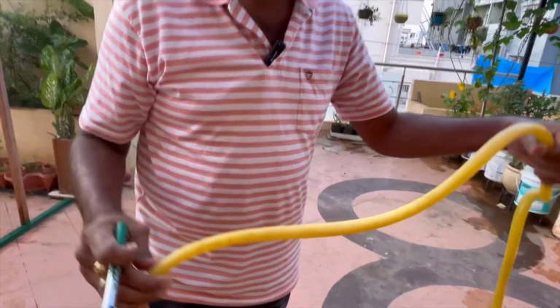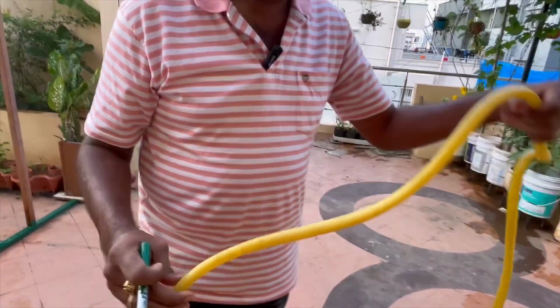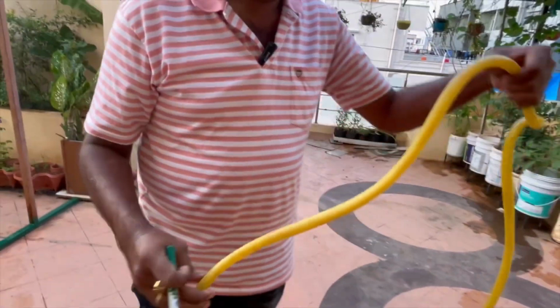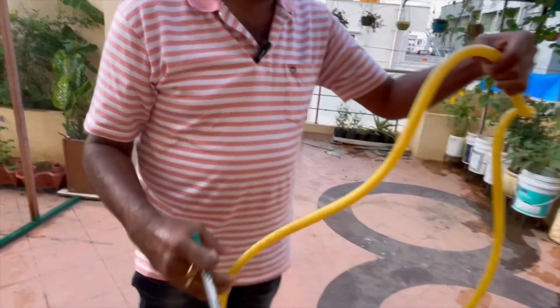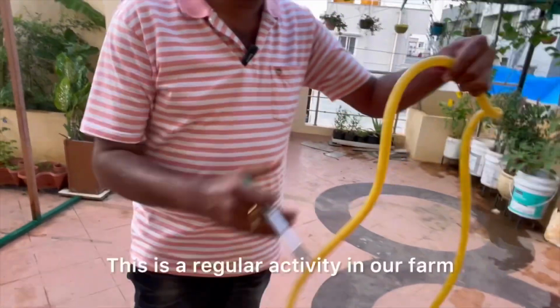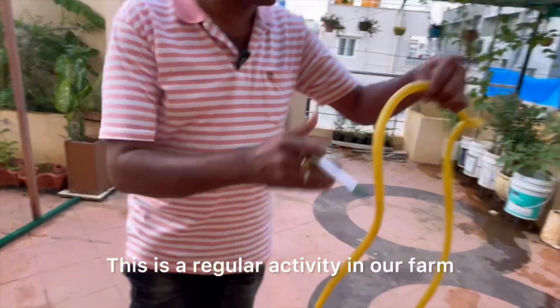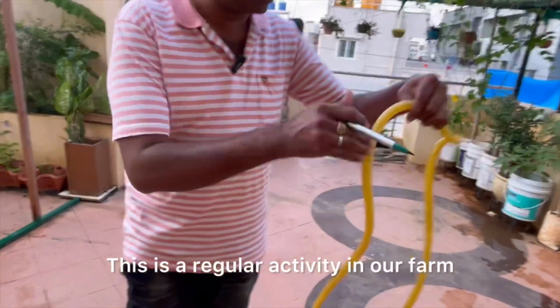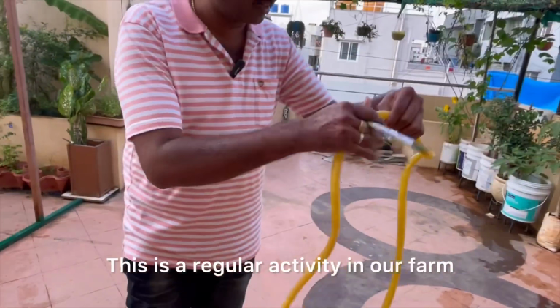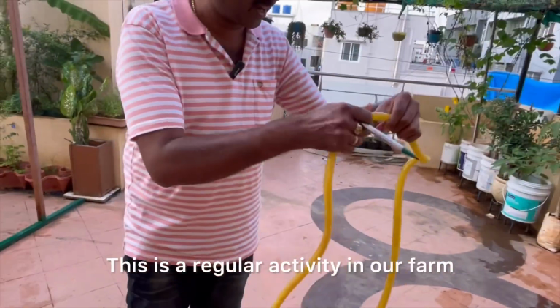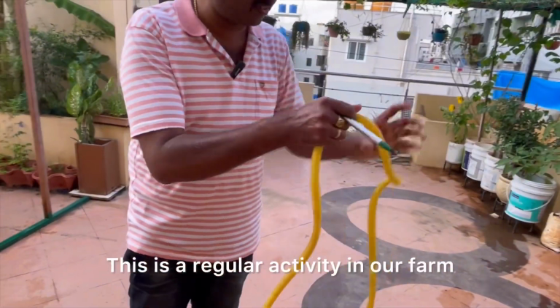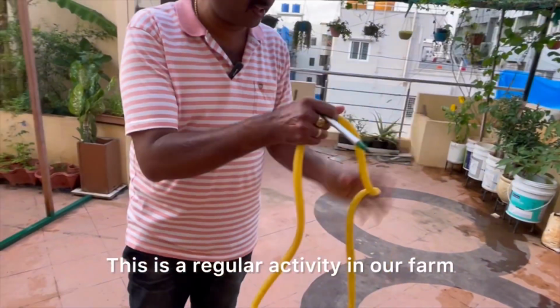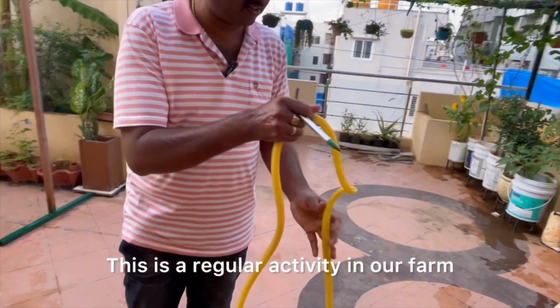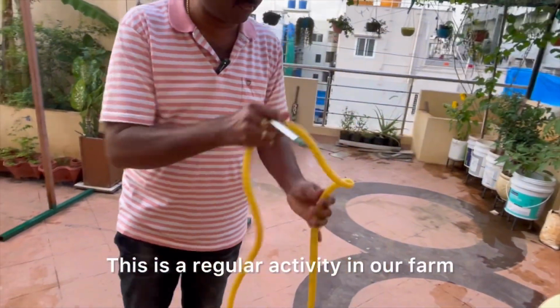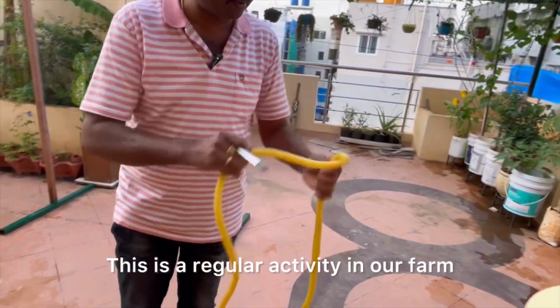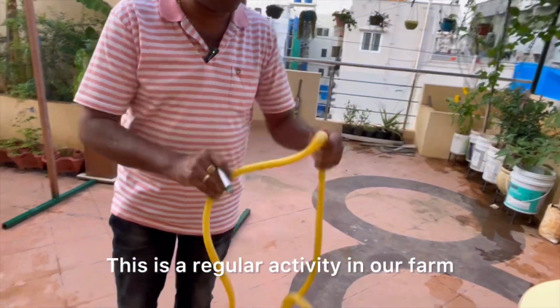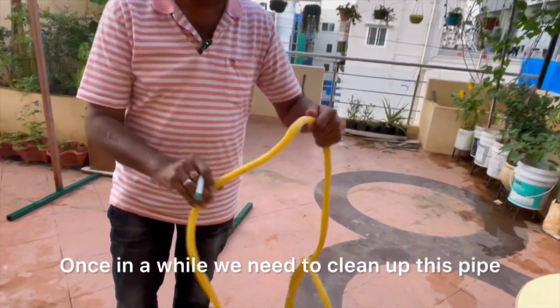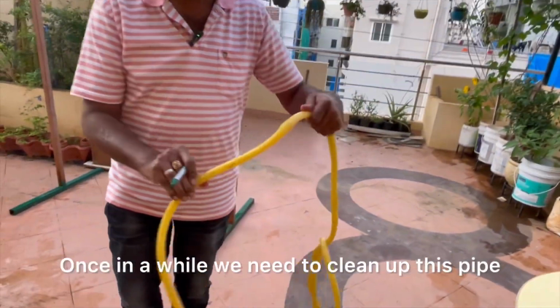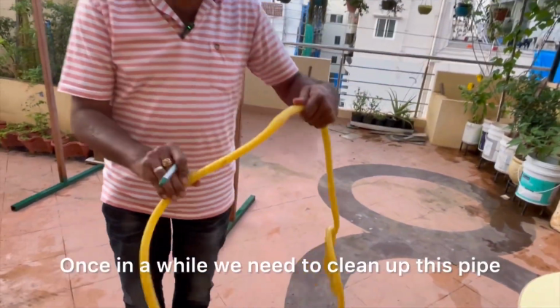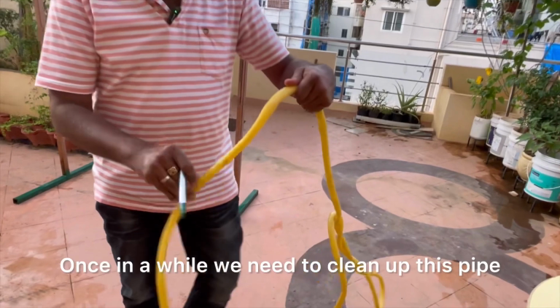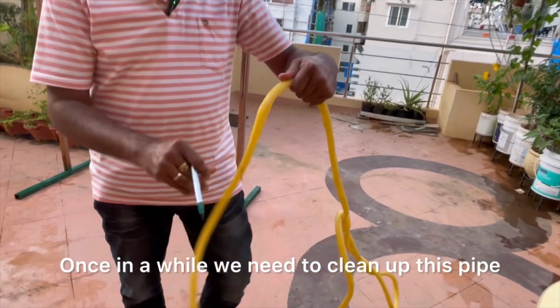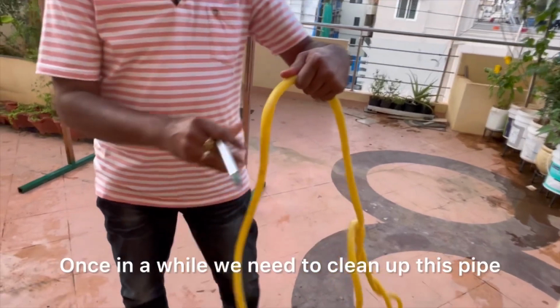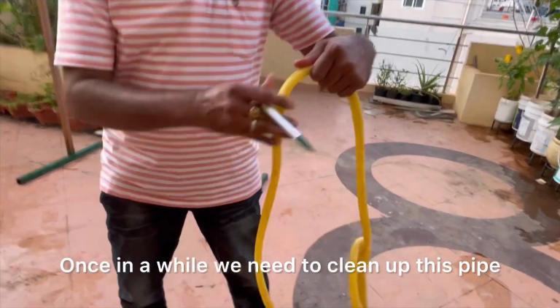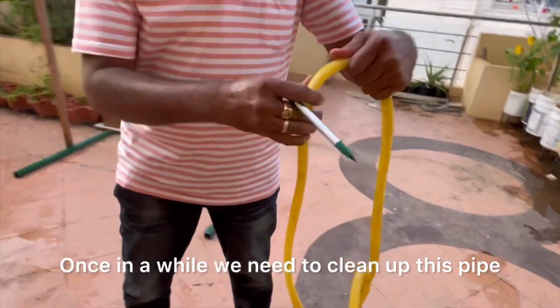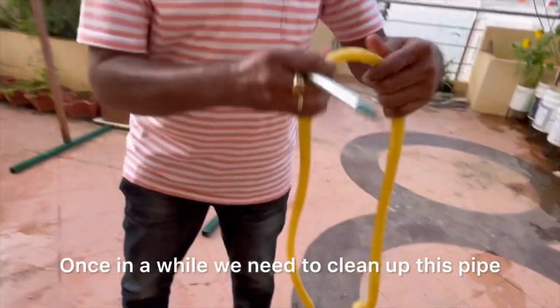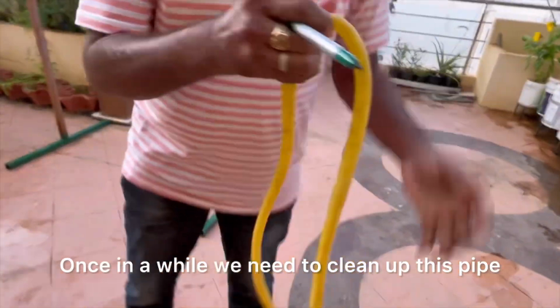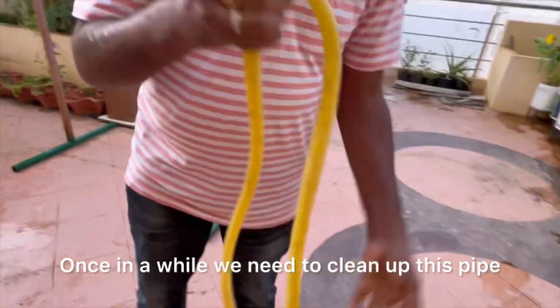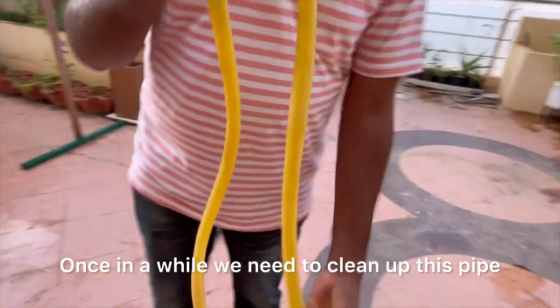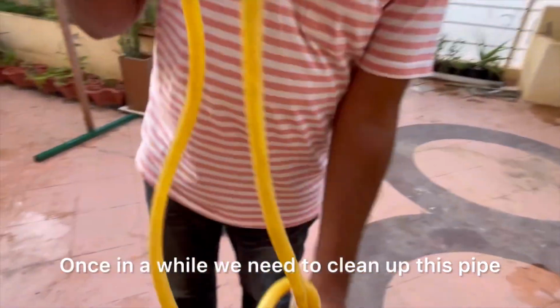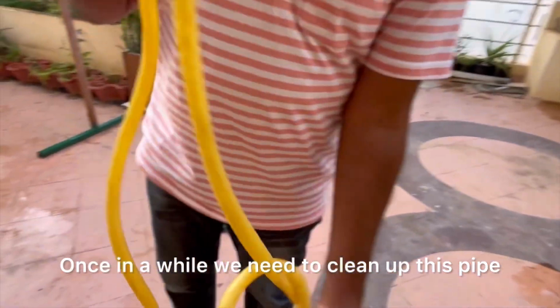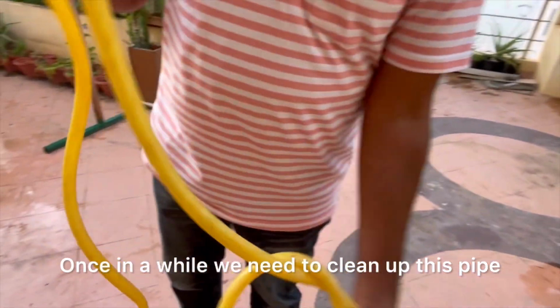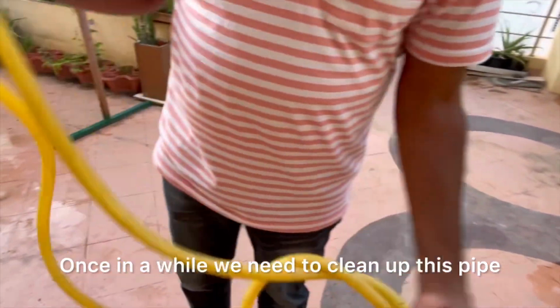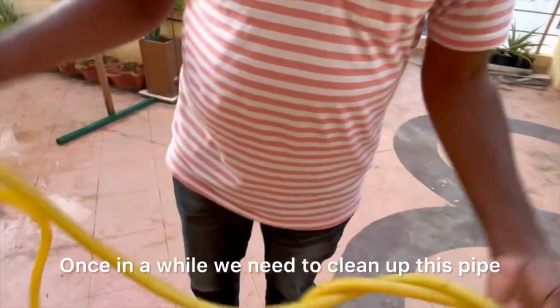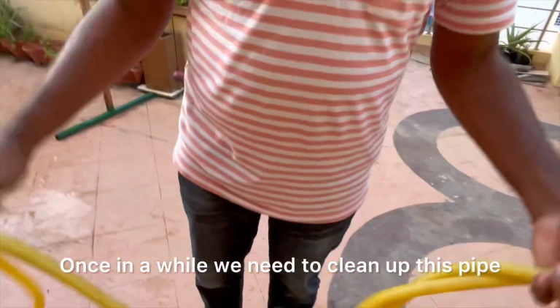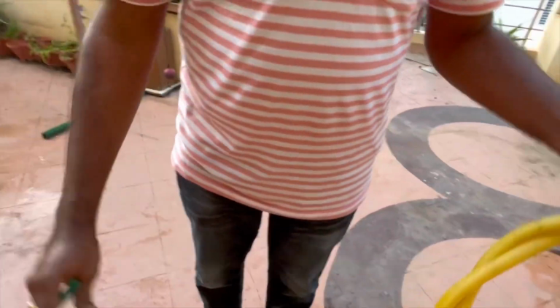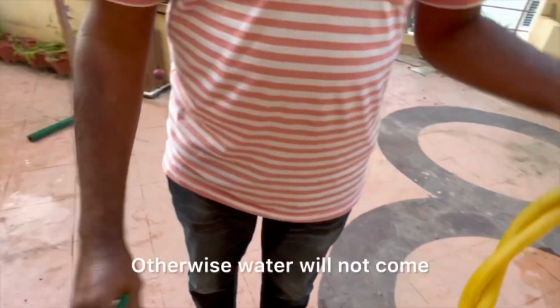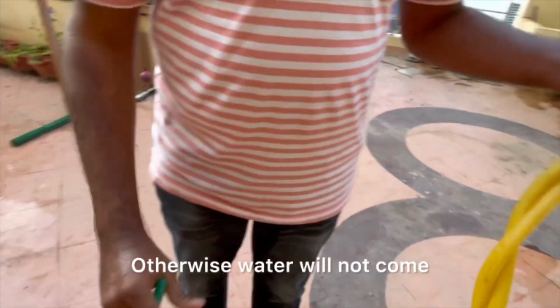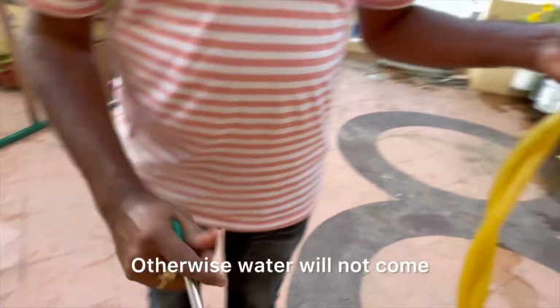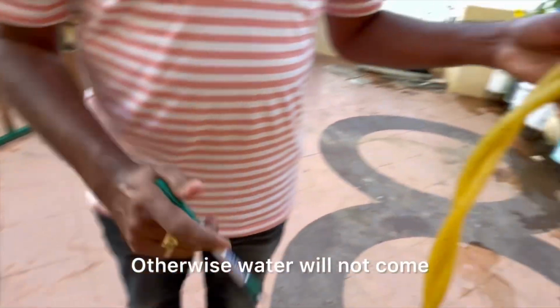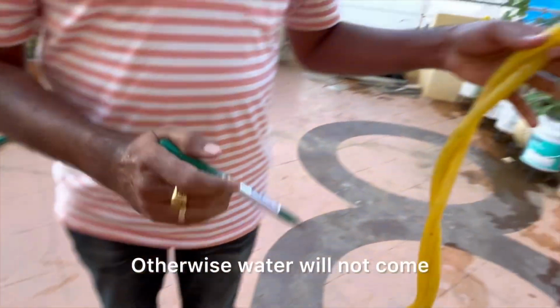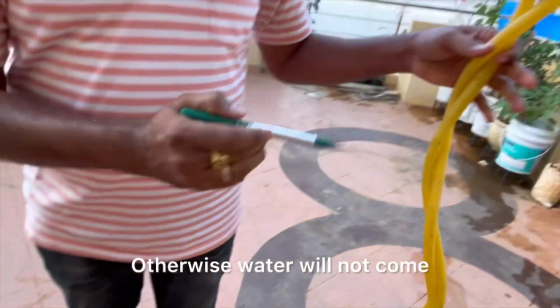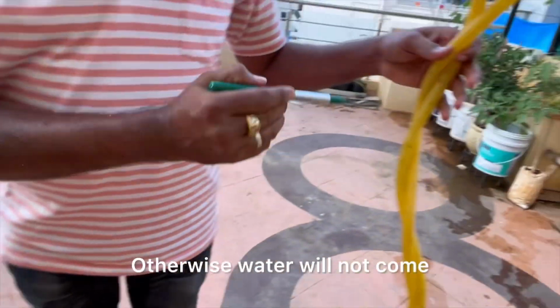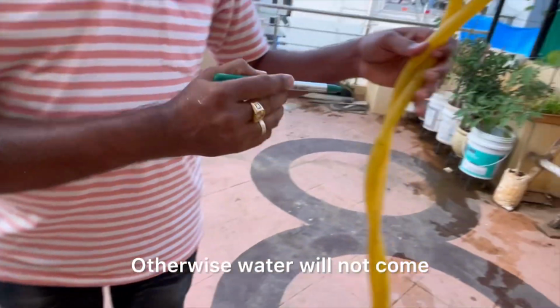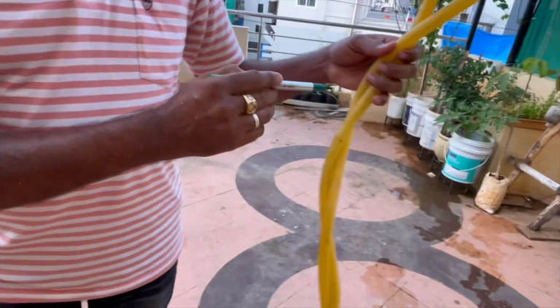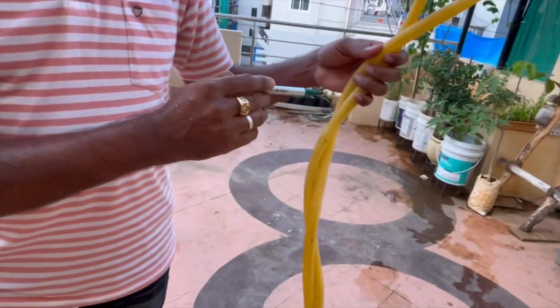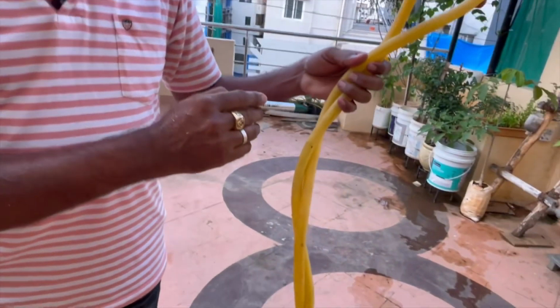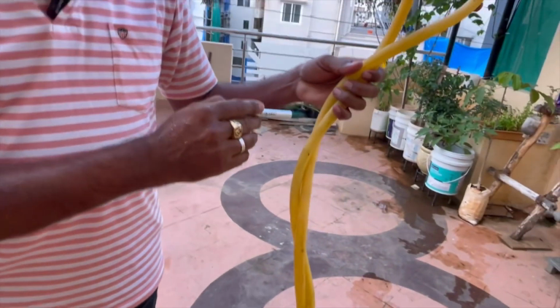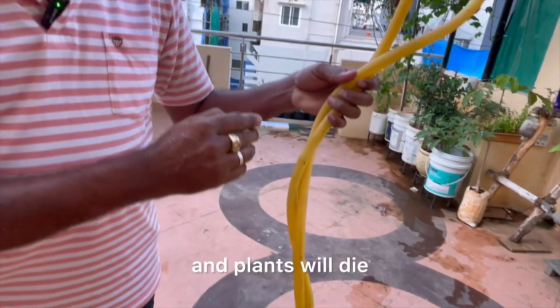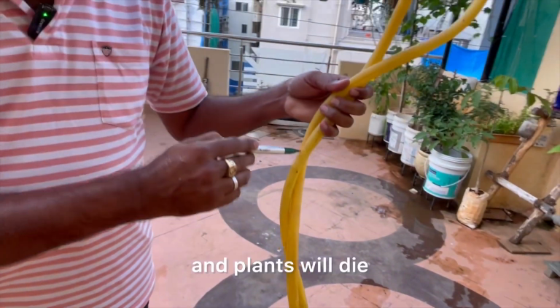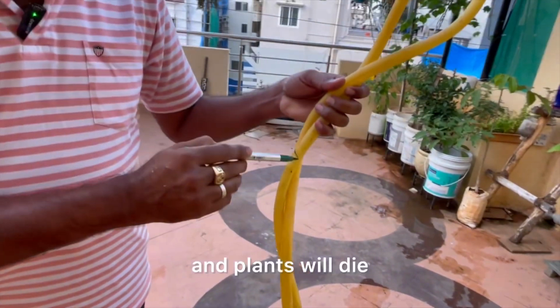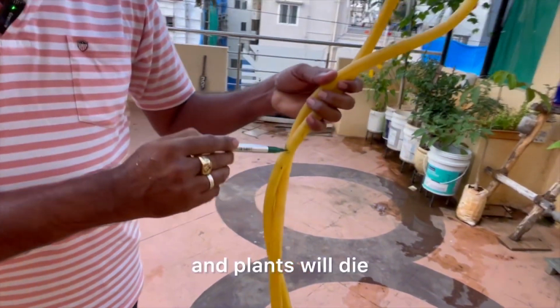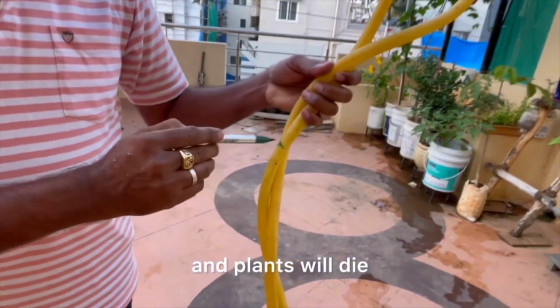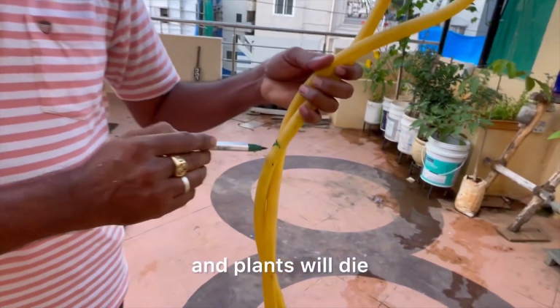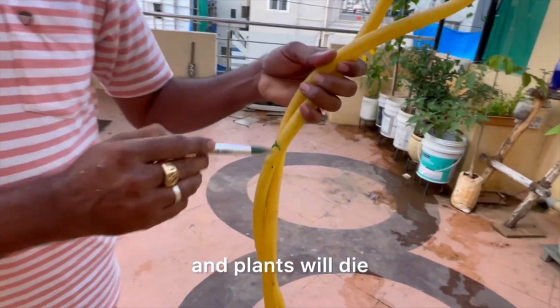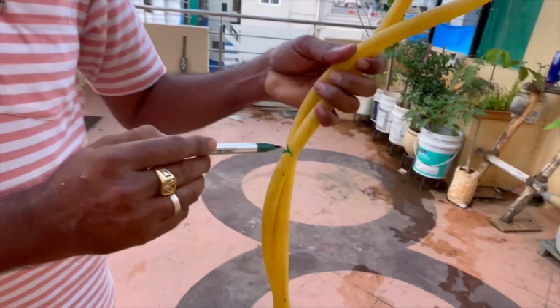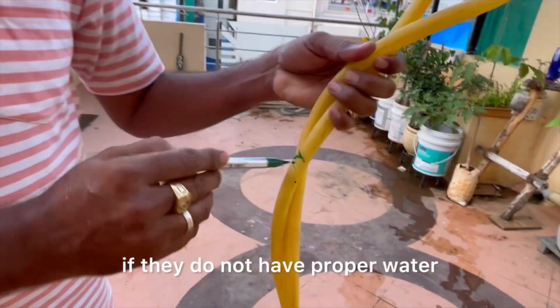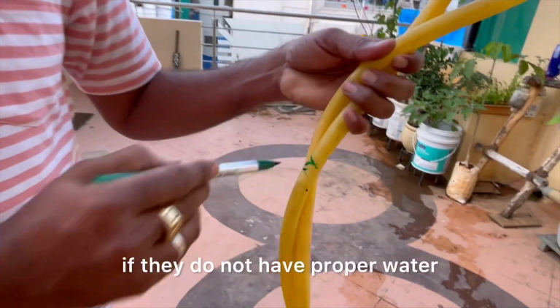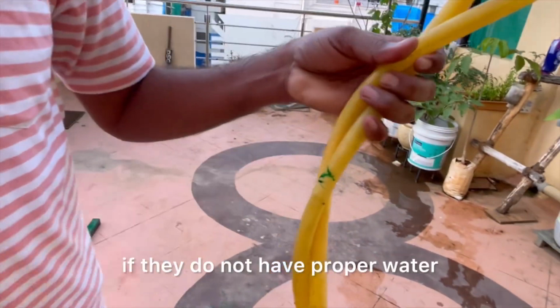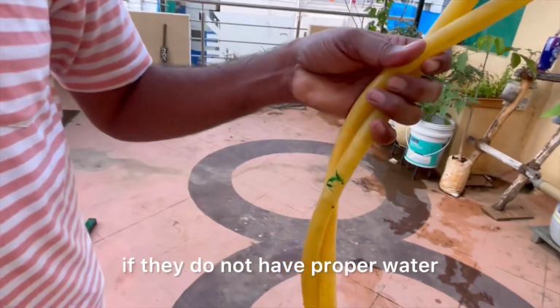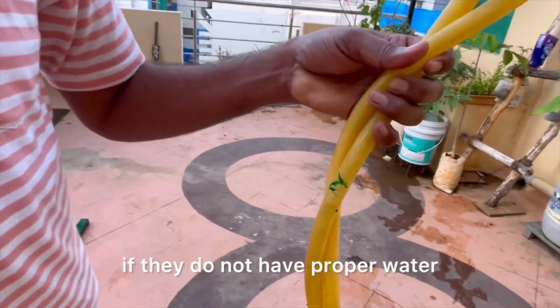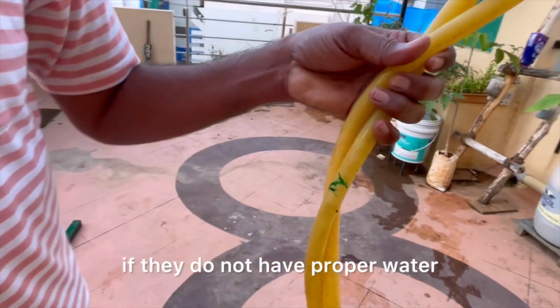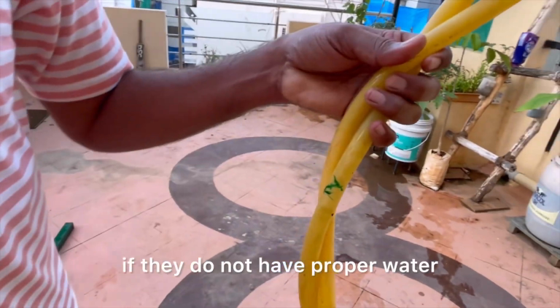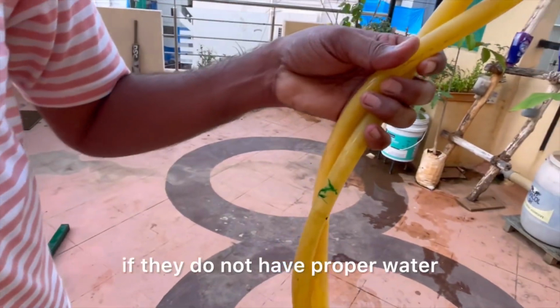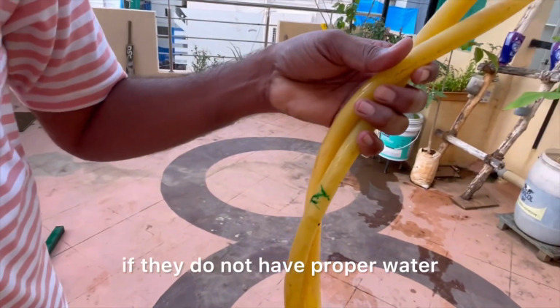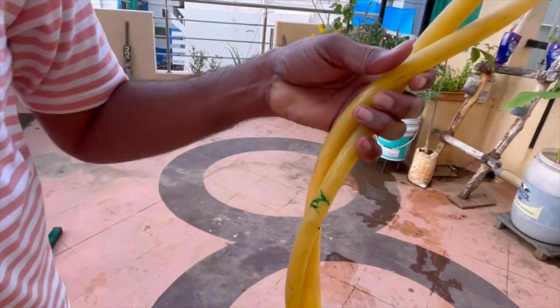Let us see how we can clean it up. This is a regular activity in our farm — once in a while we need to clean up this pipe, otherwise water will not come and plants will die if they don't have proper water.